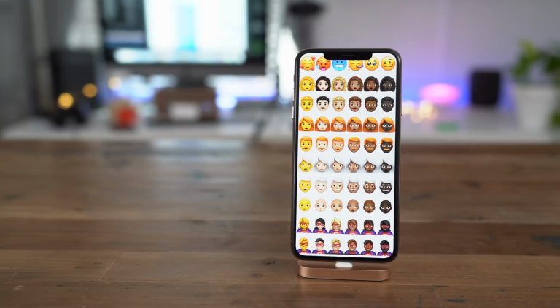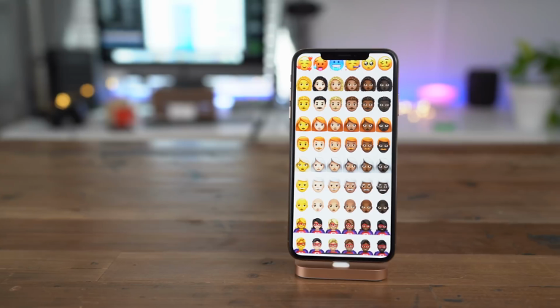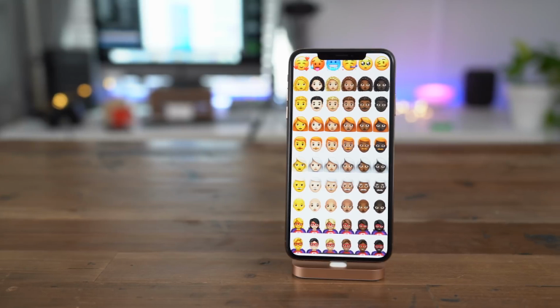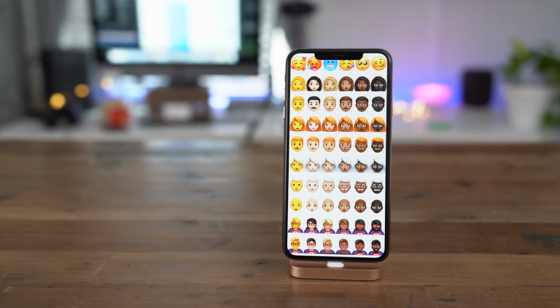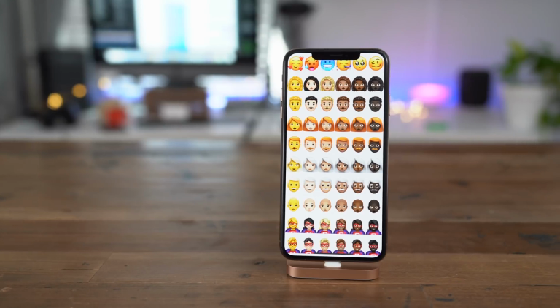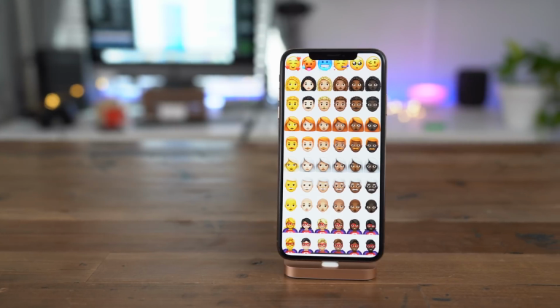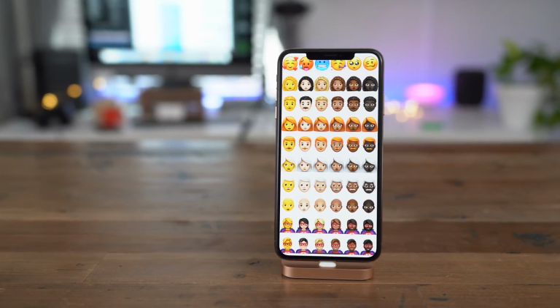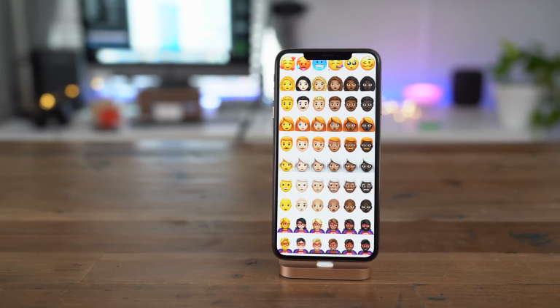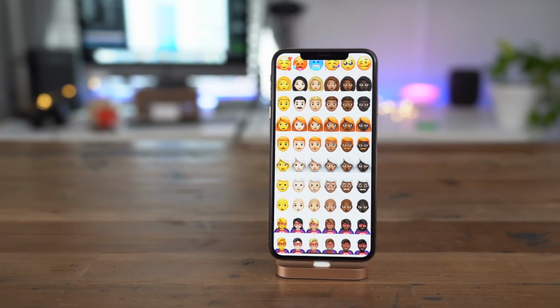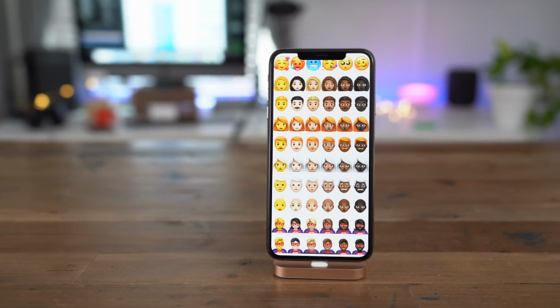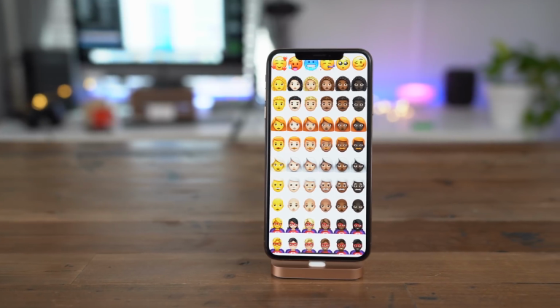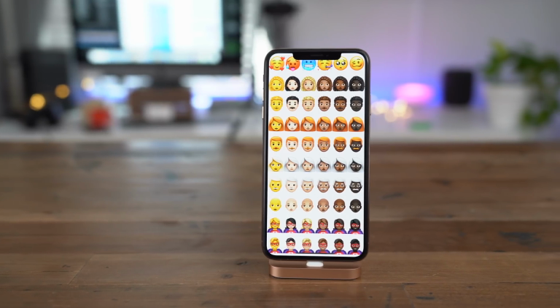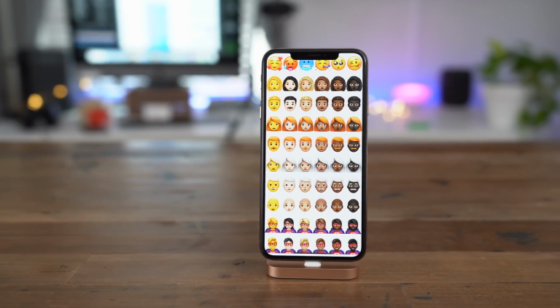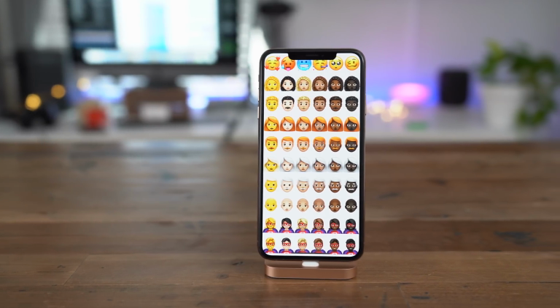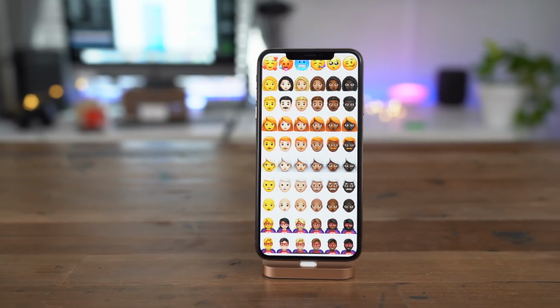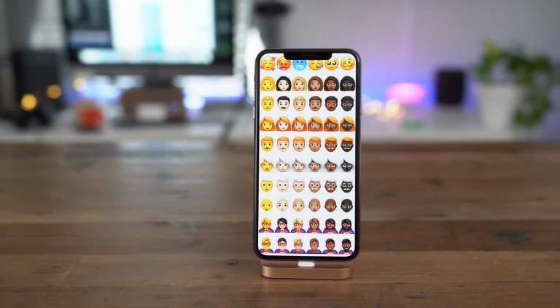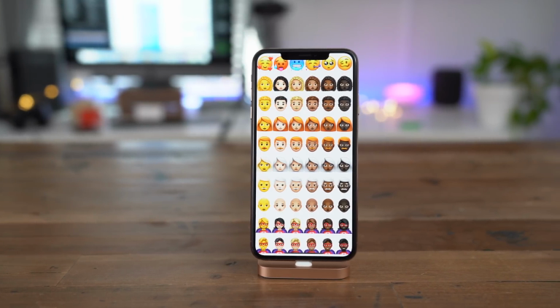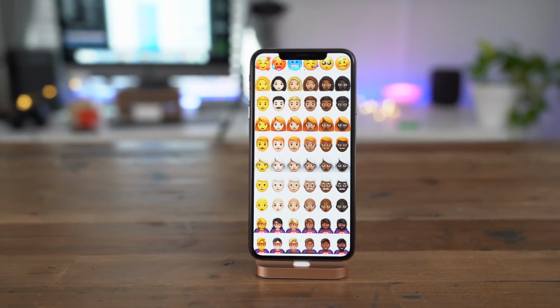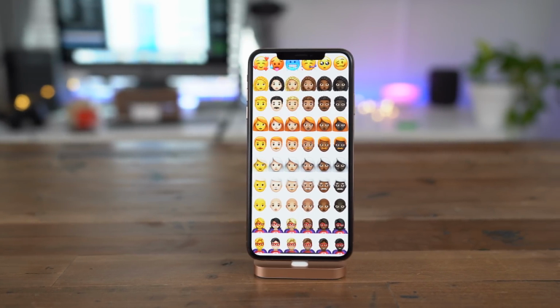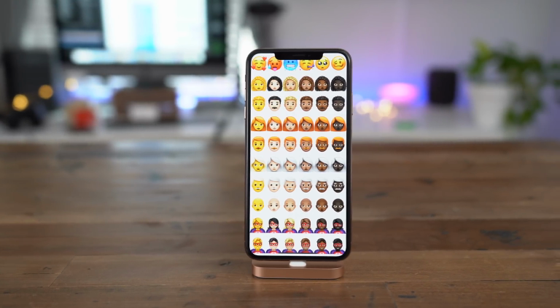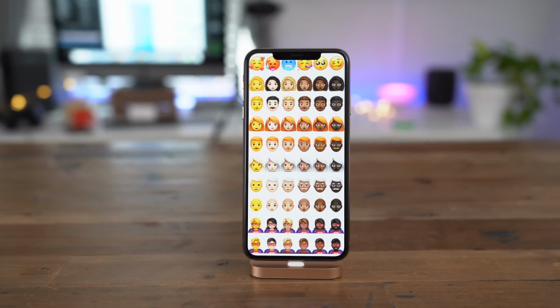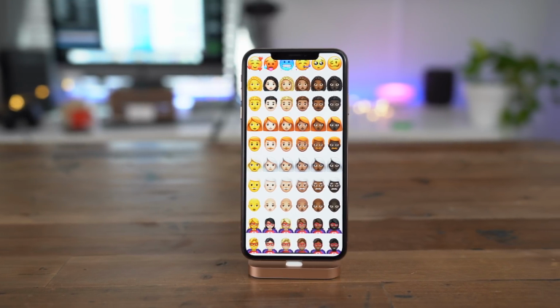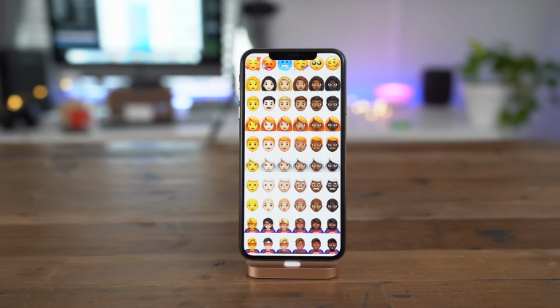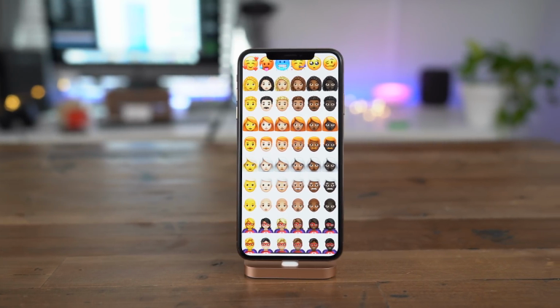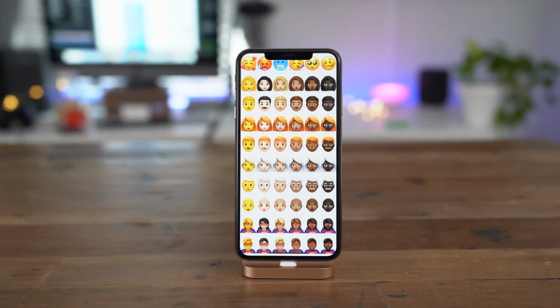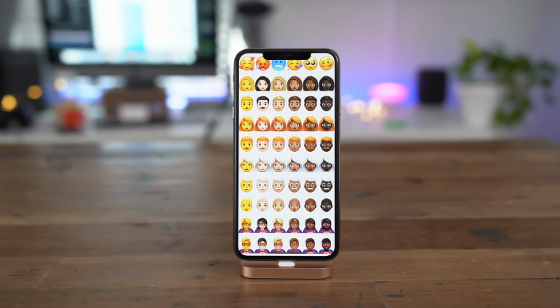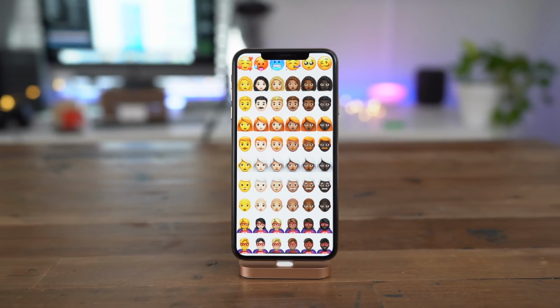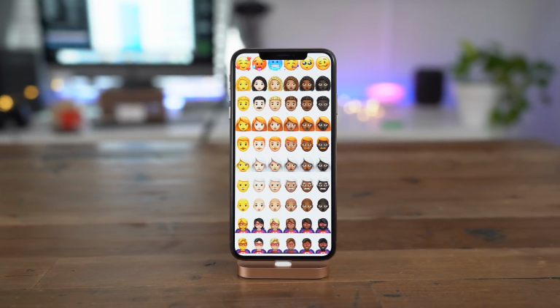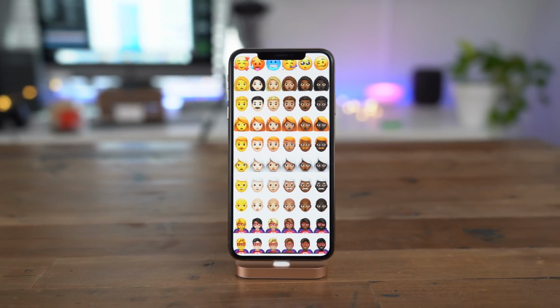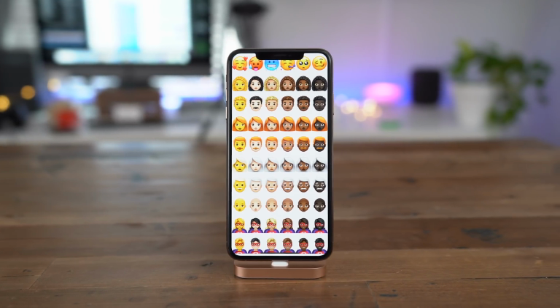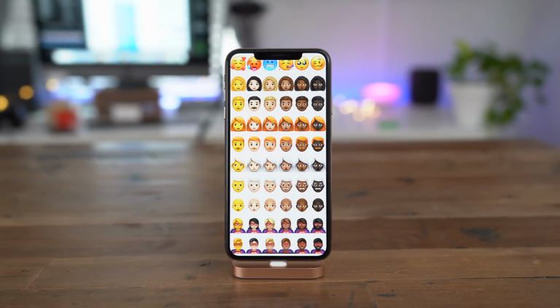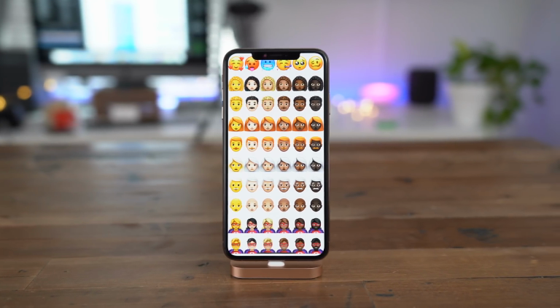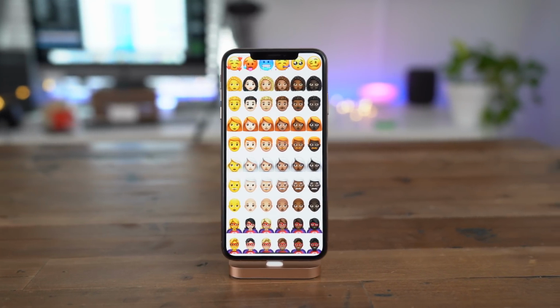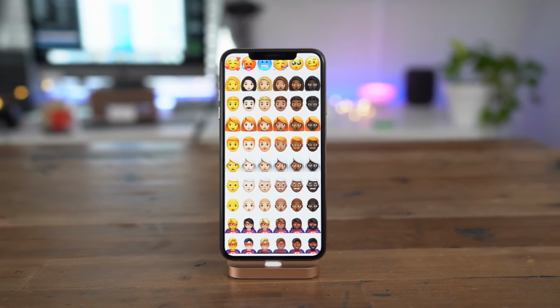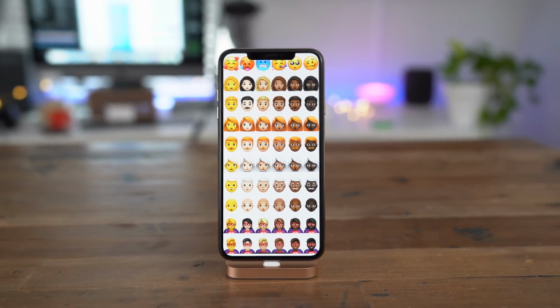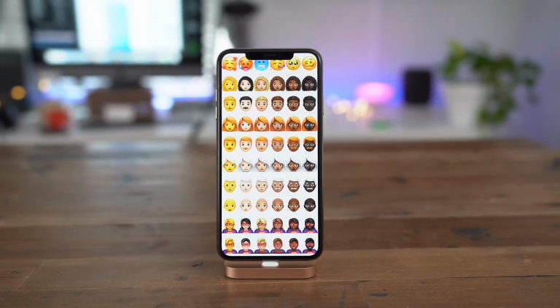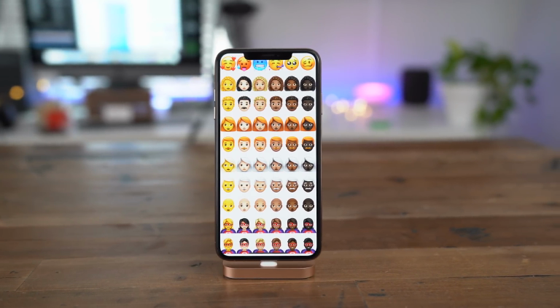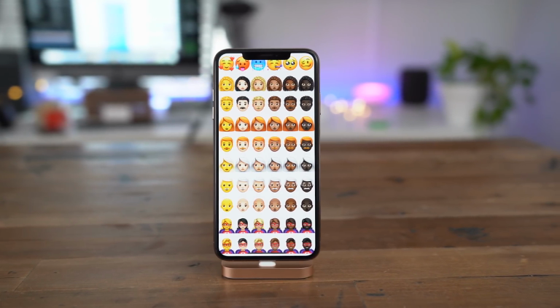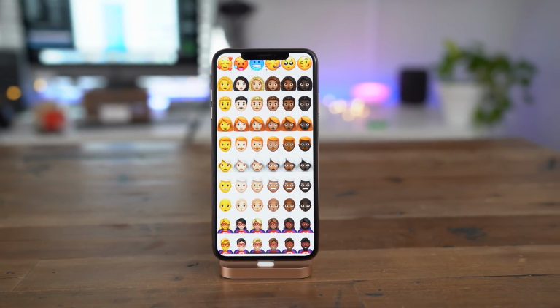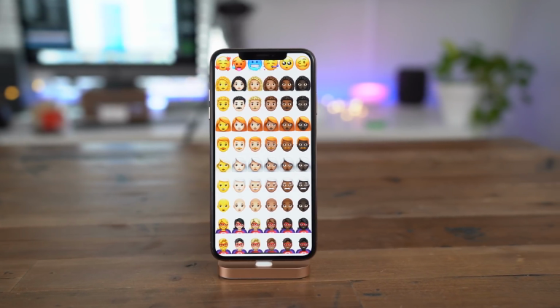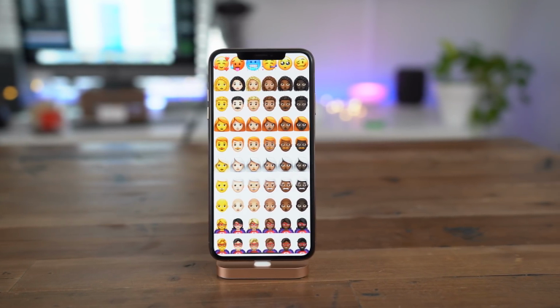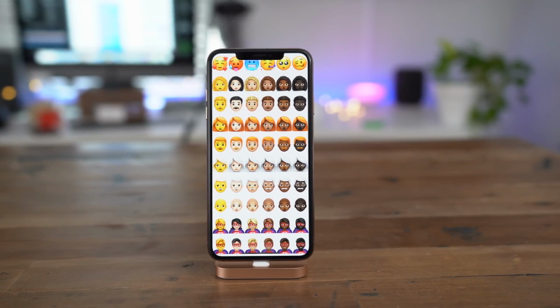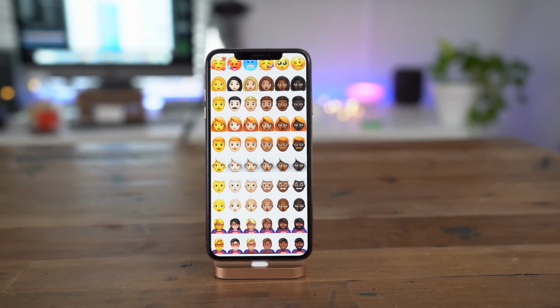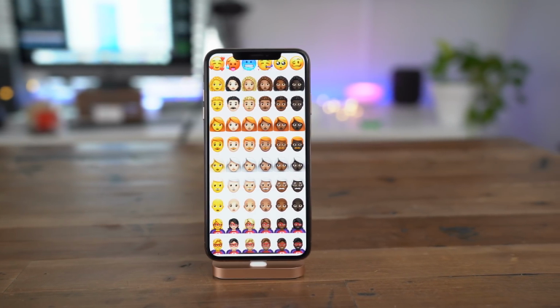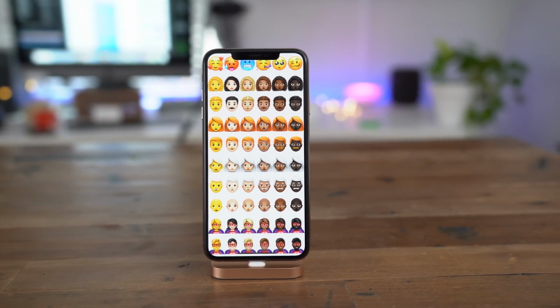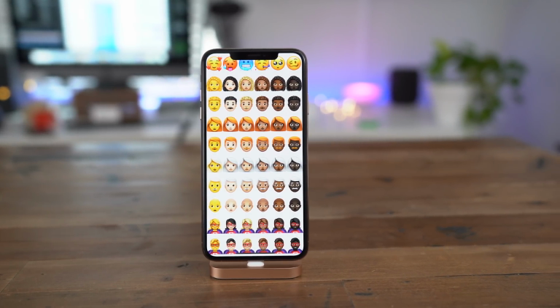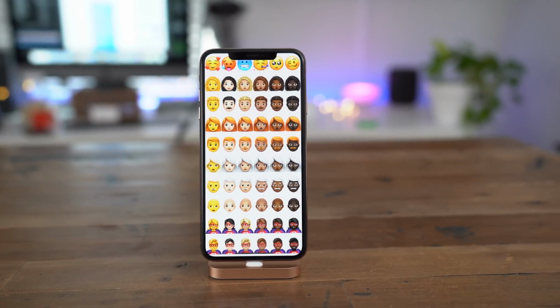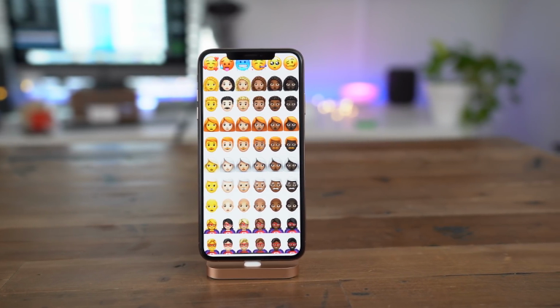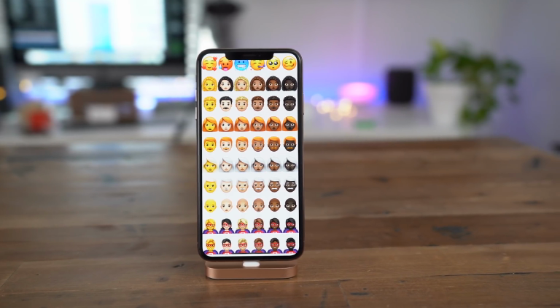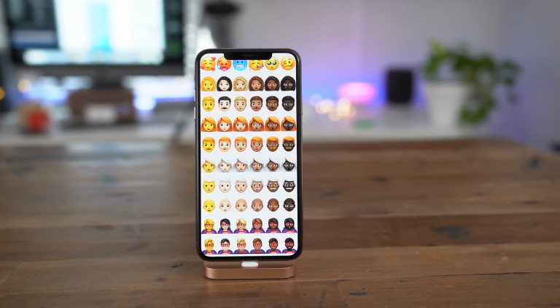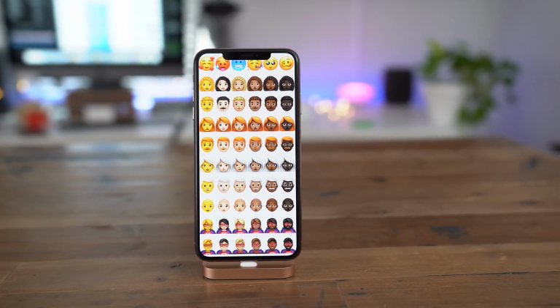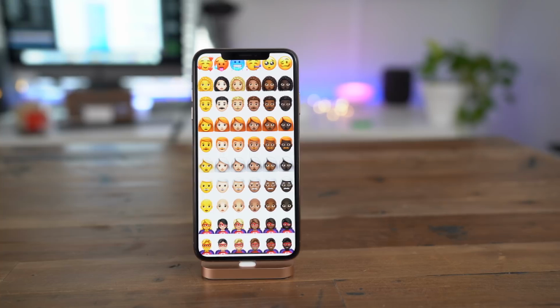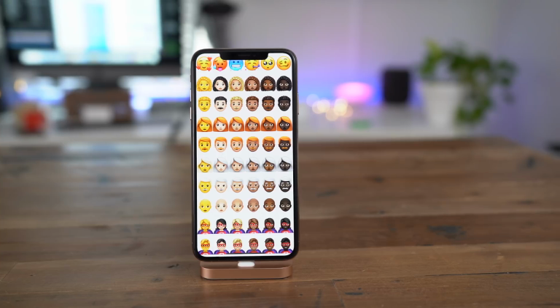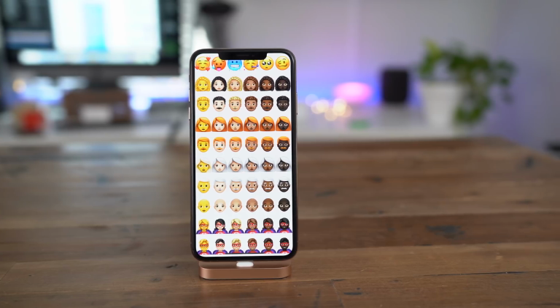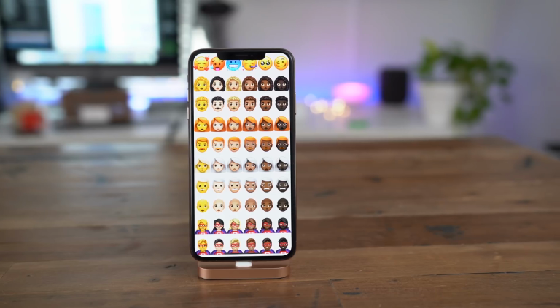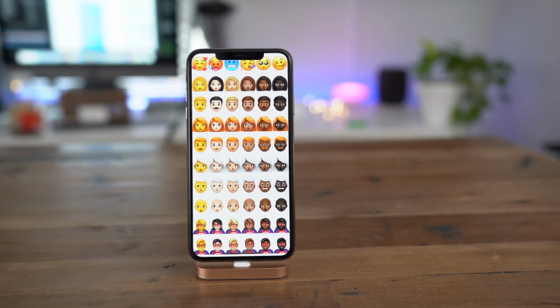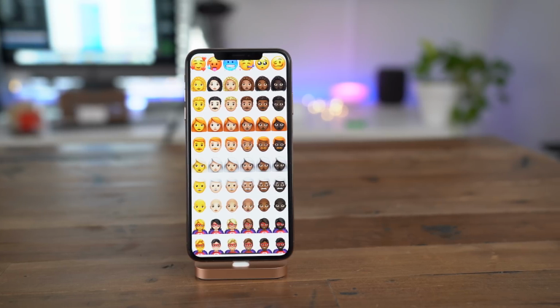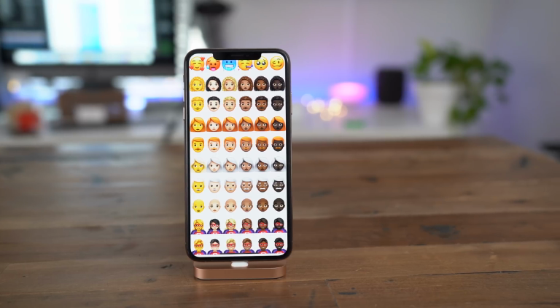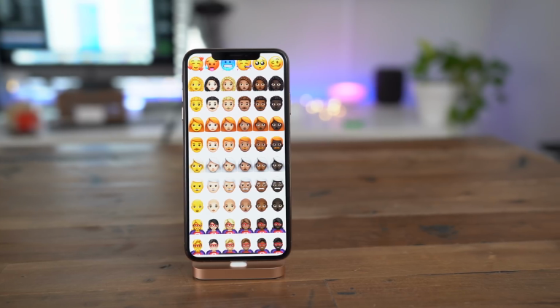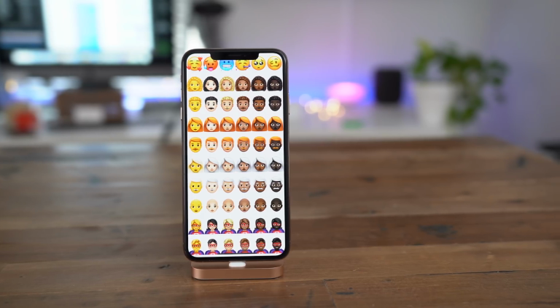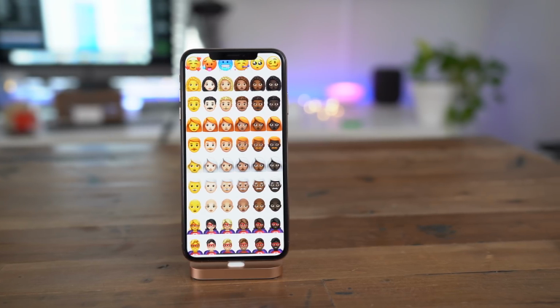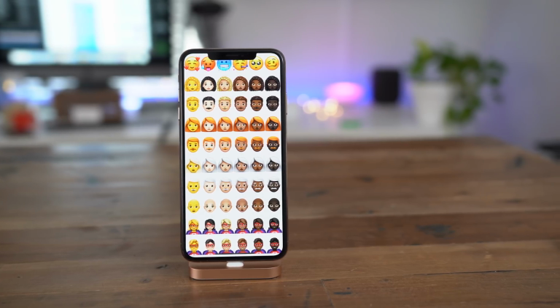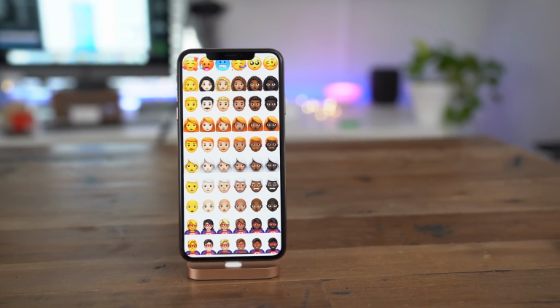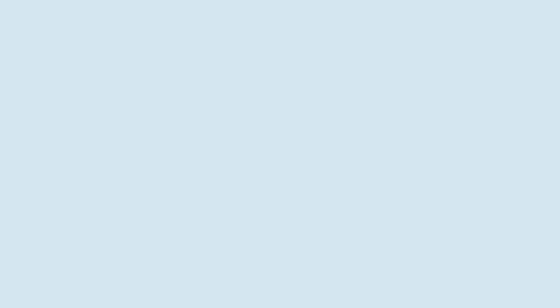In this video, we go hands-on with iOS 12.1 Beta 2 with lots of new emoji. Check it out.